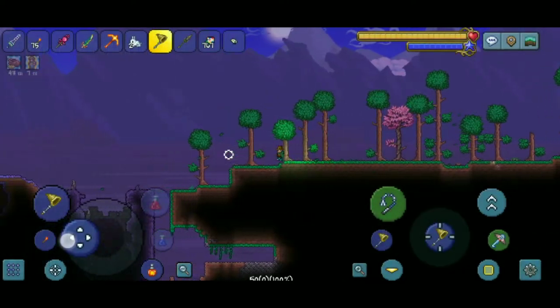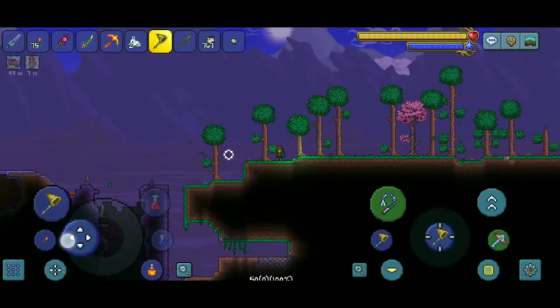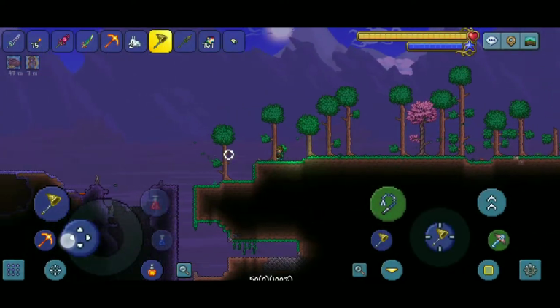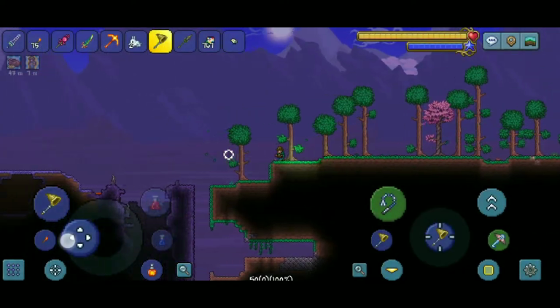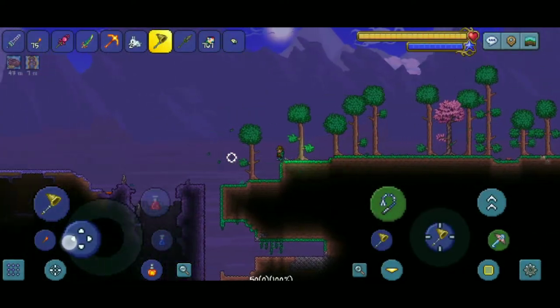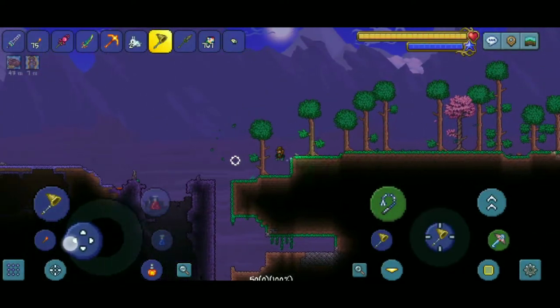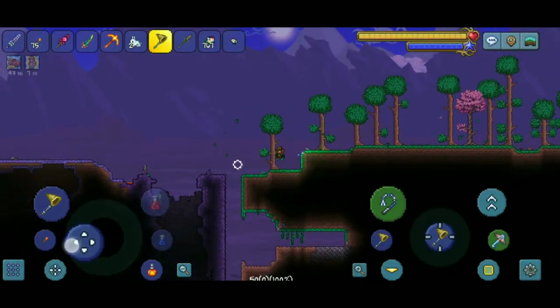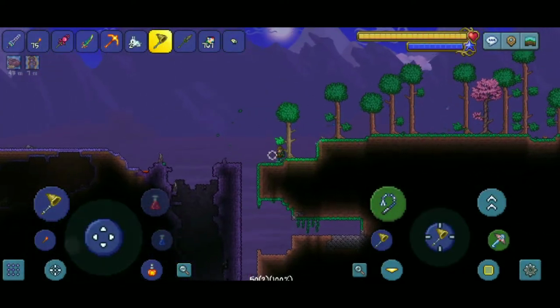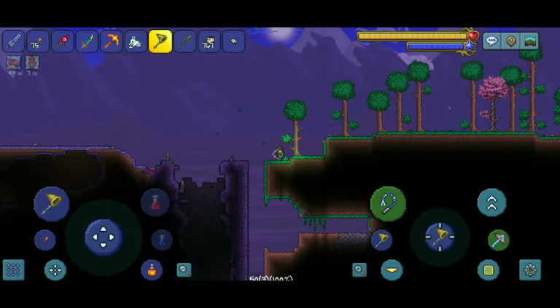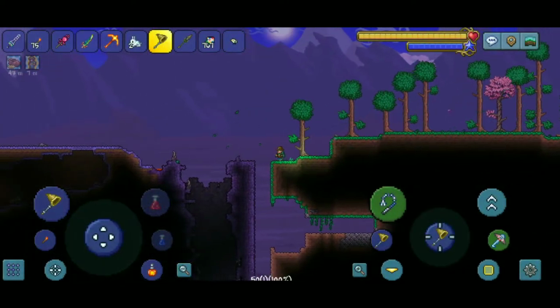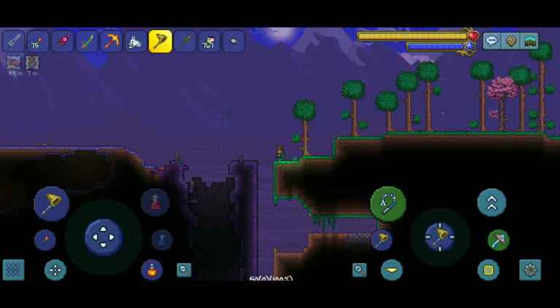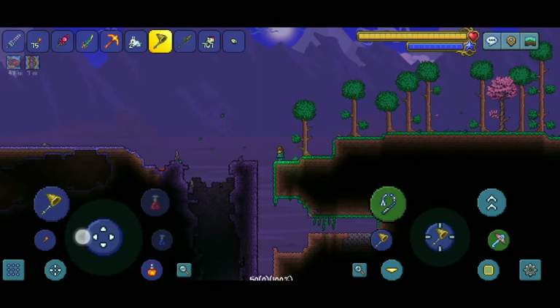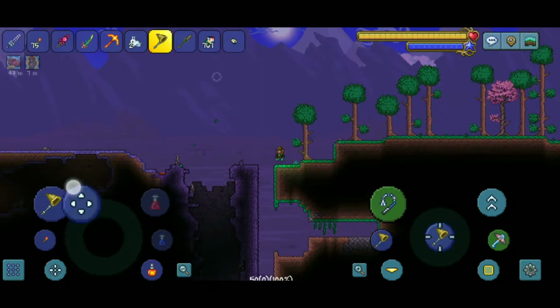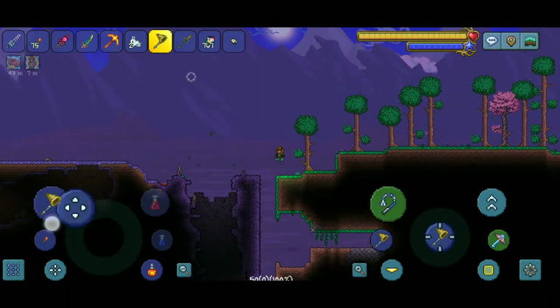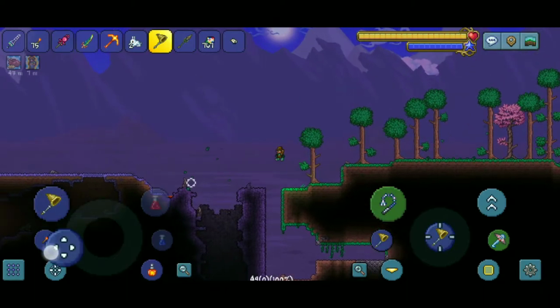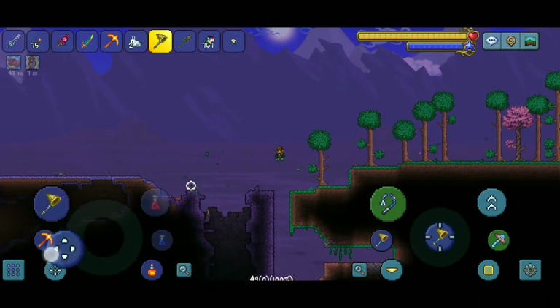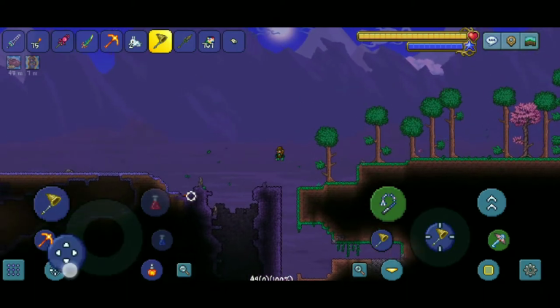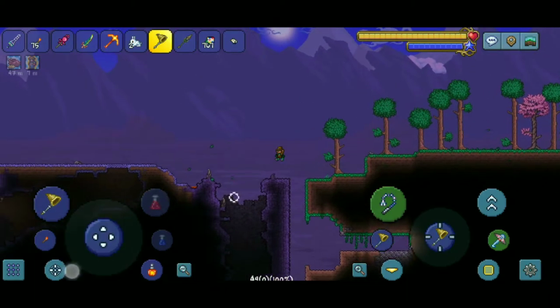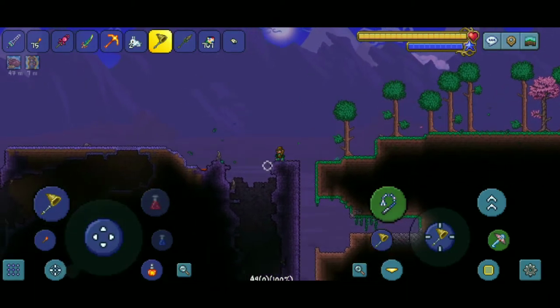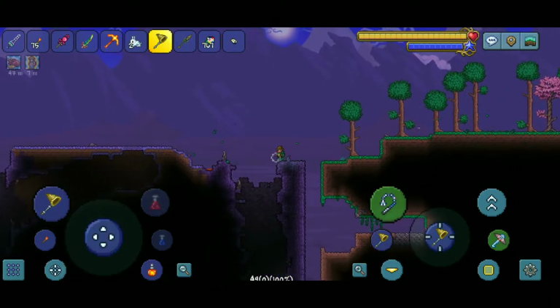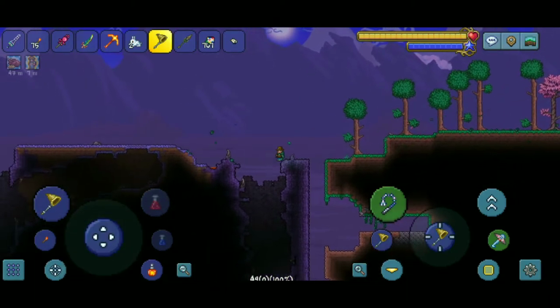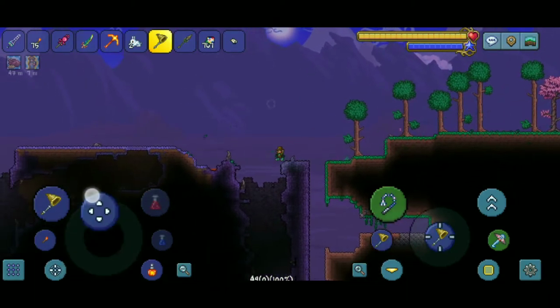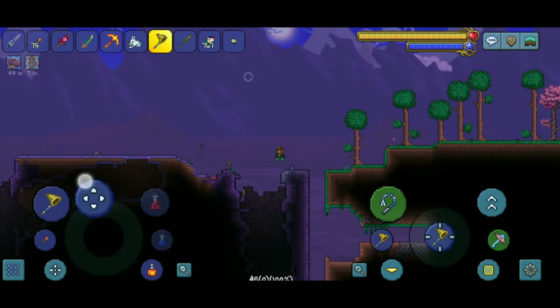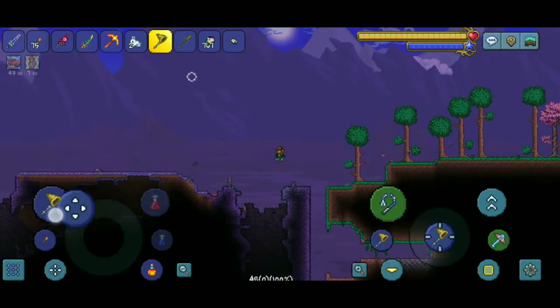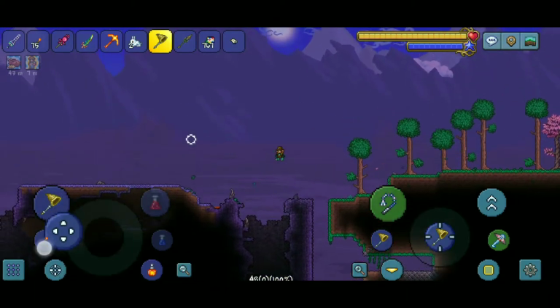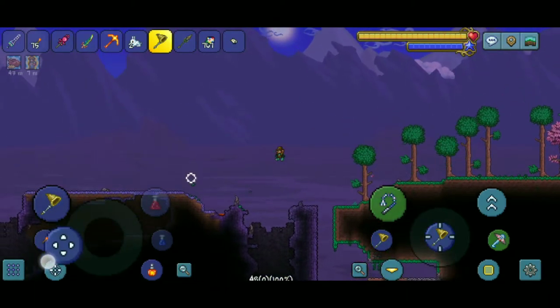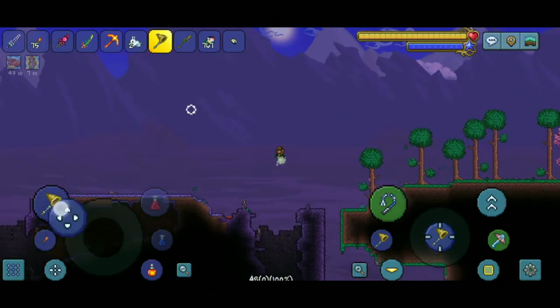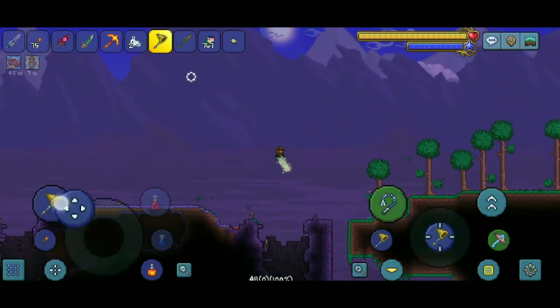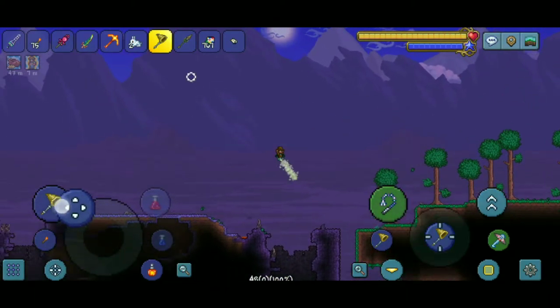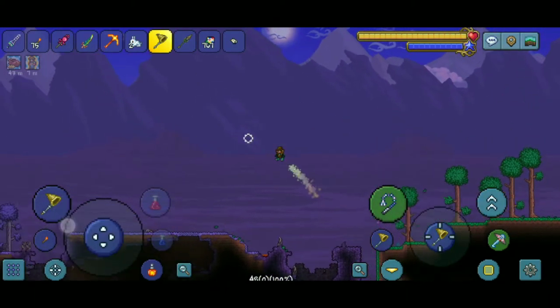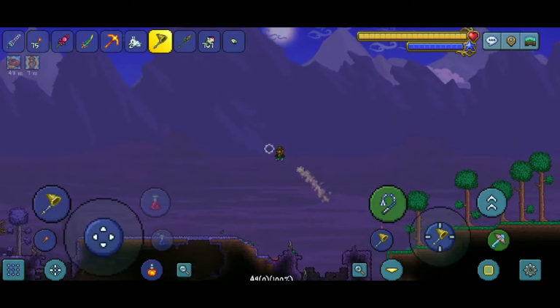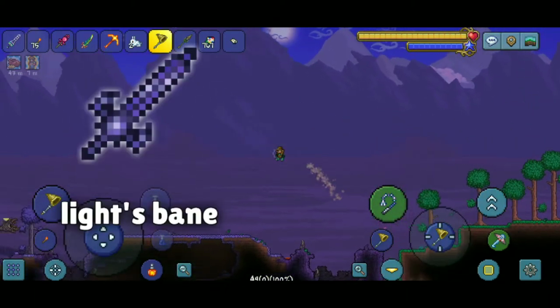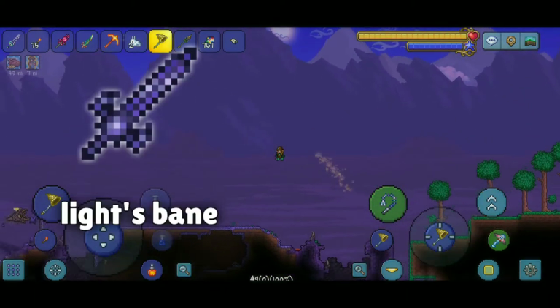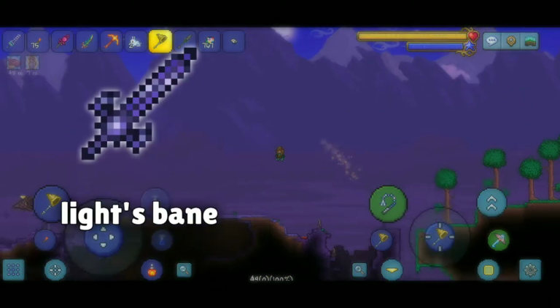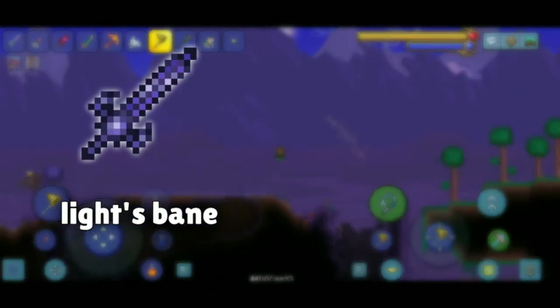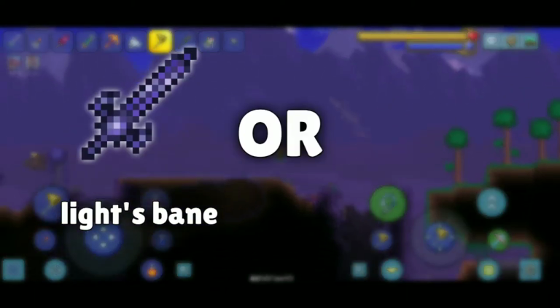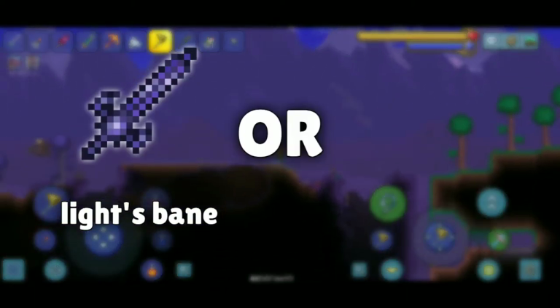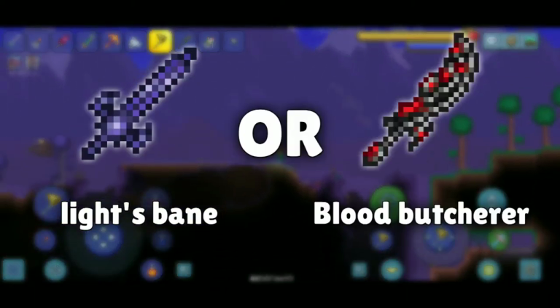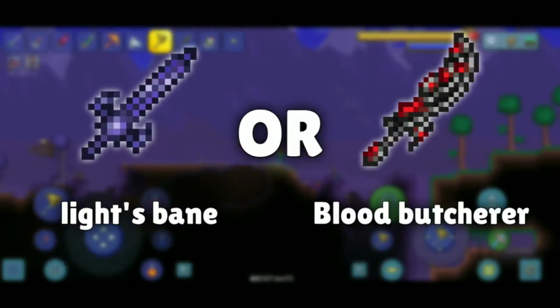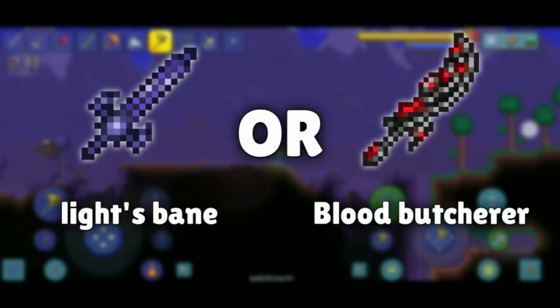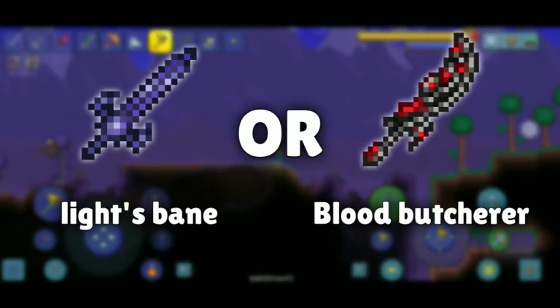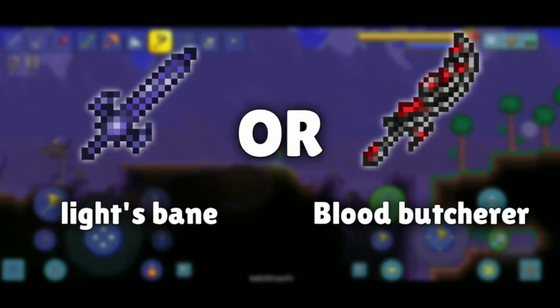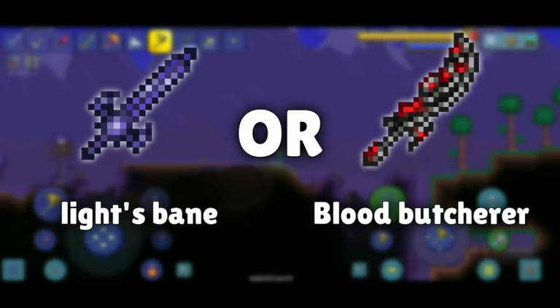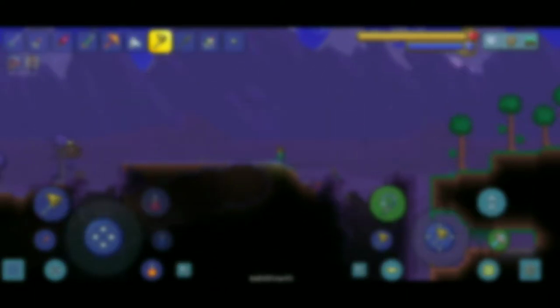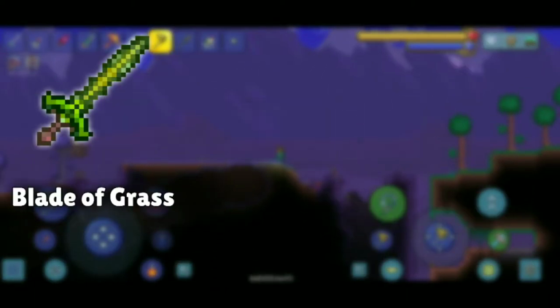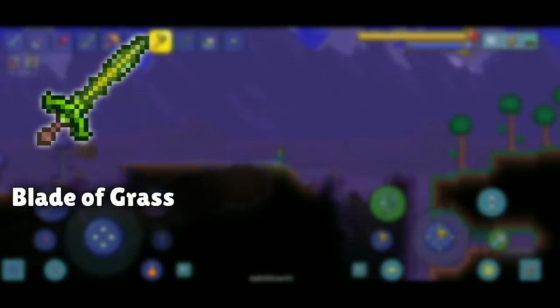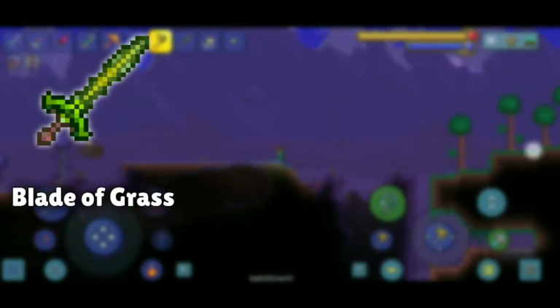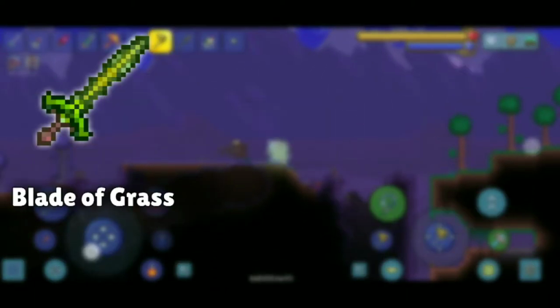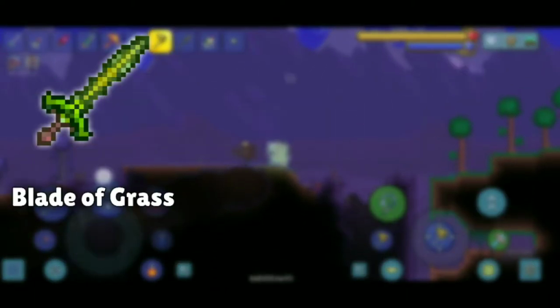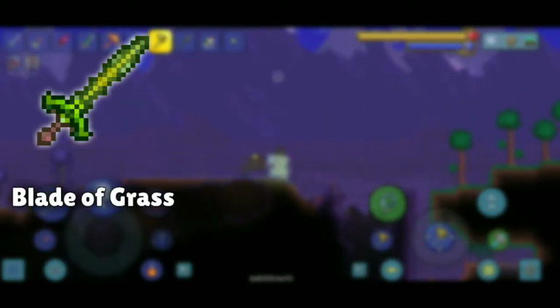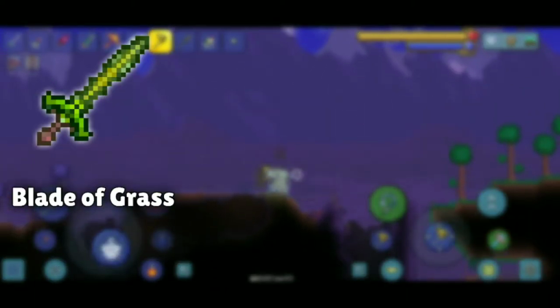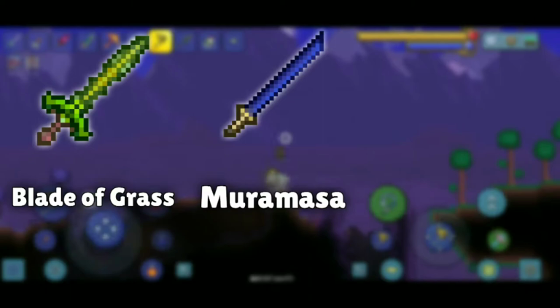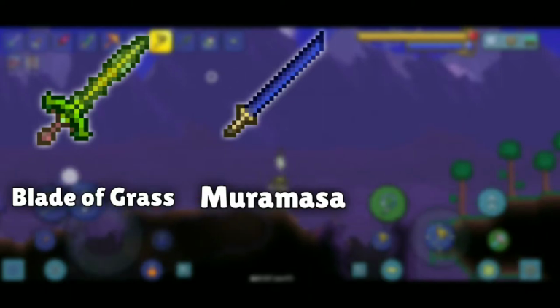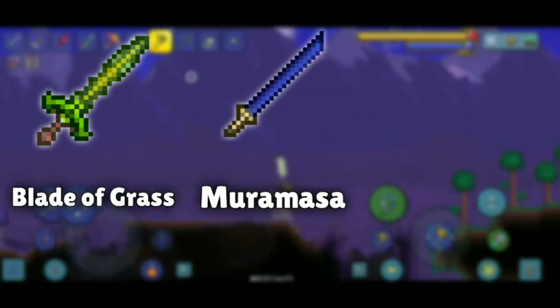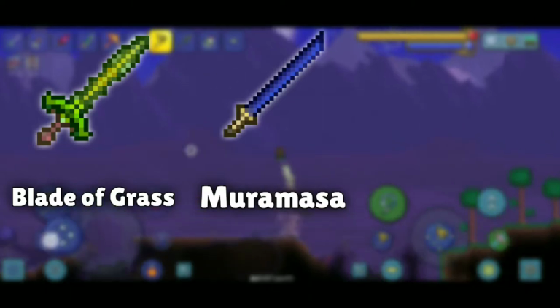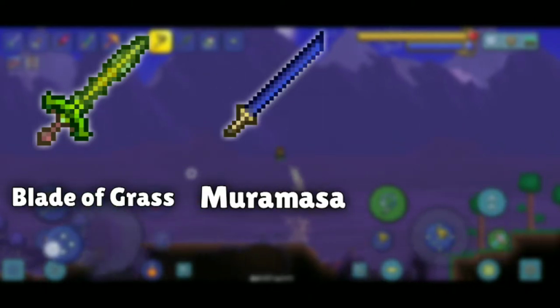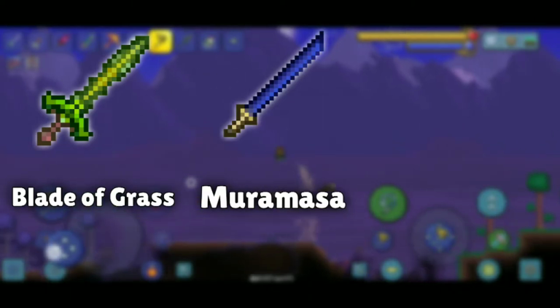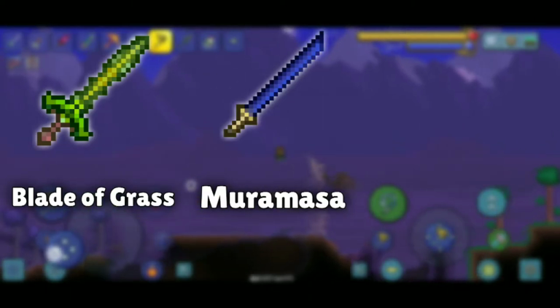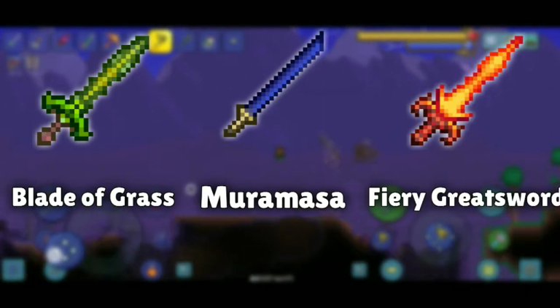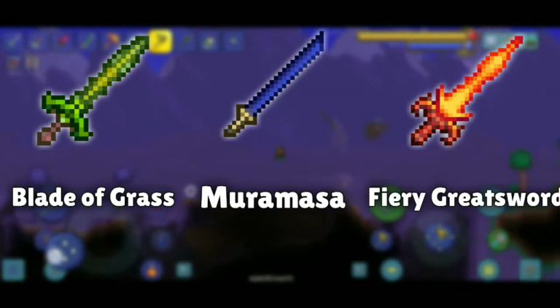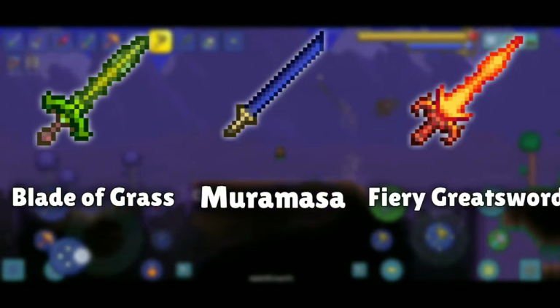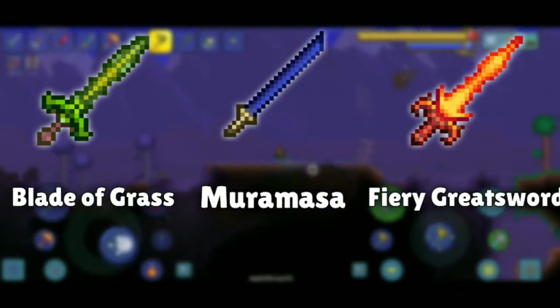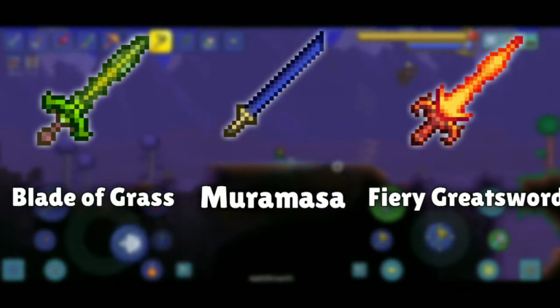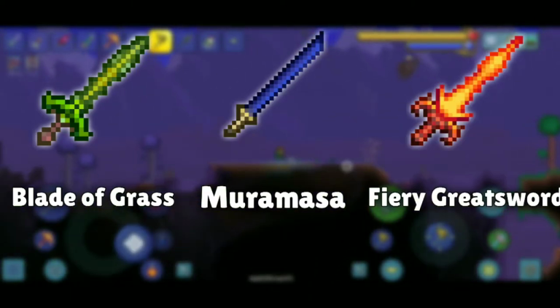Knight's Edge is made by combining 4 swords, which are as follows: Light's Bane or Blood Butcherer, Blade of Grass, Muramasa, and Fiery Greatsword.